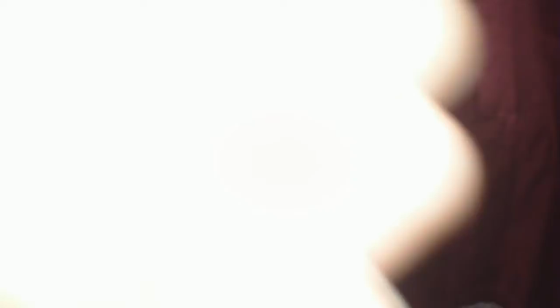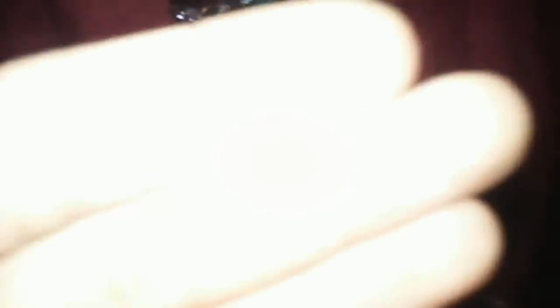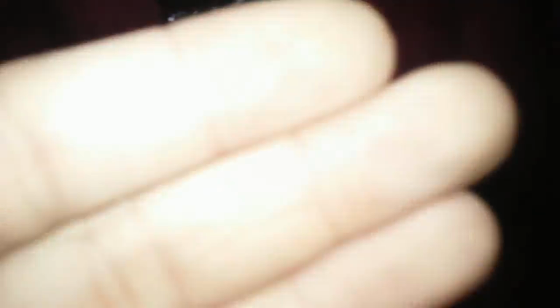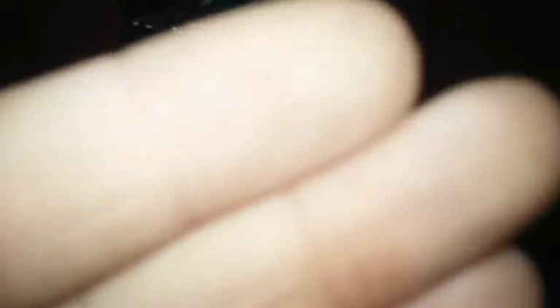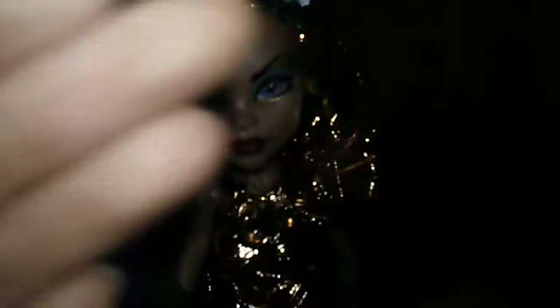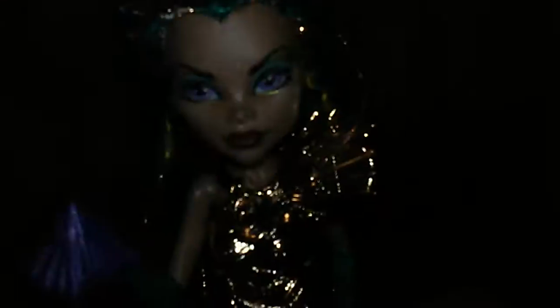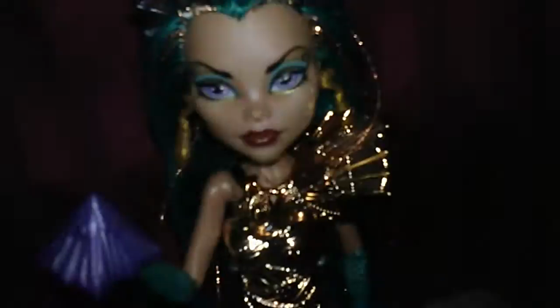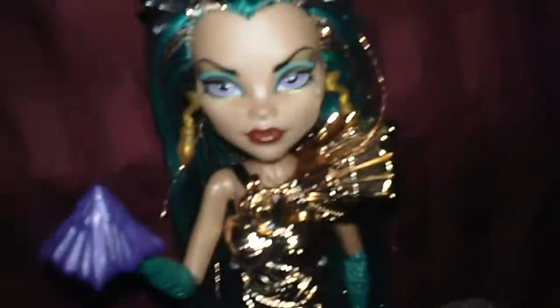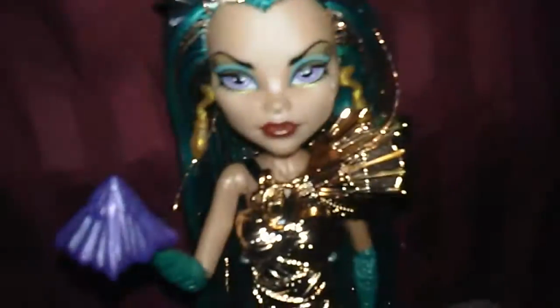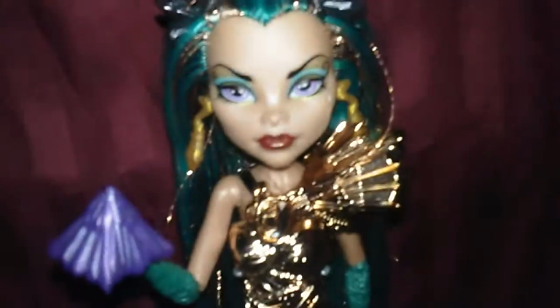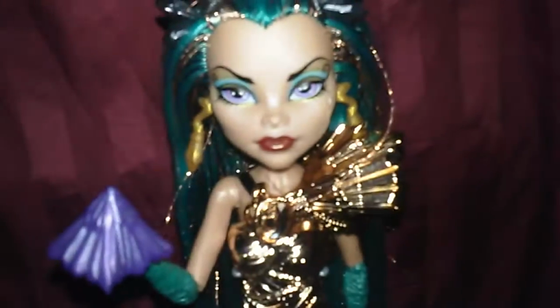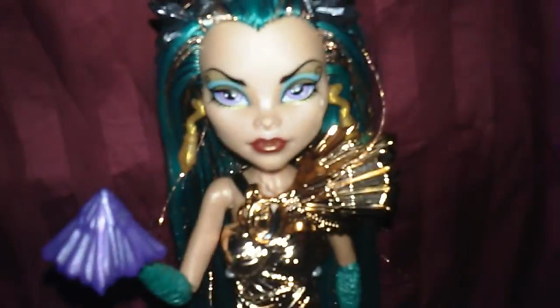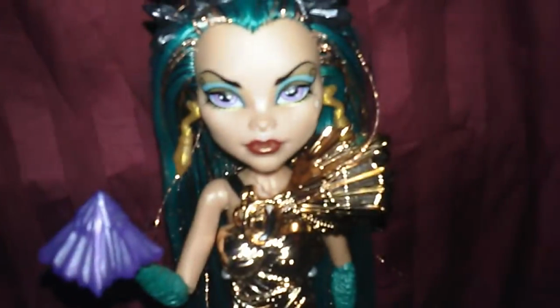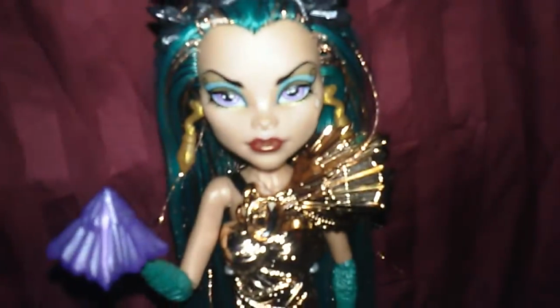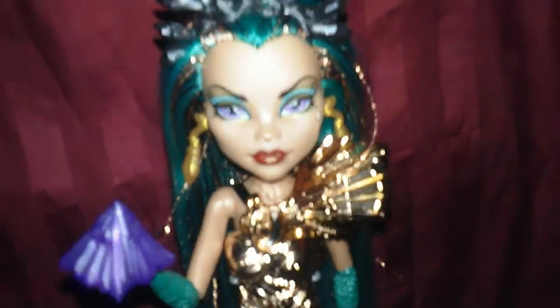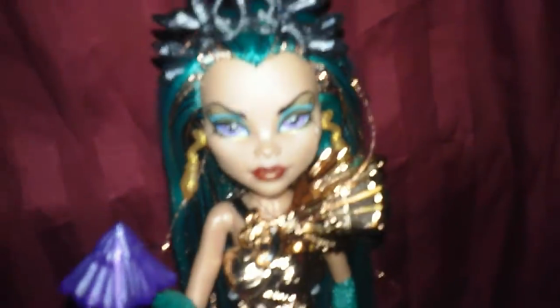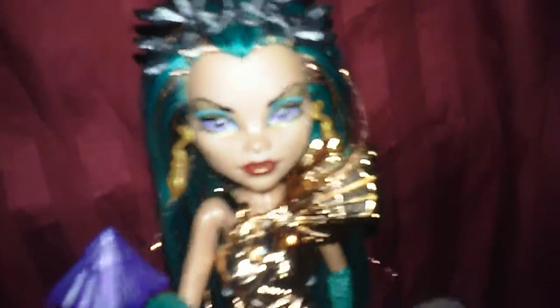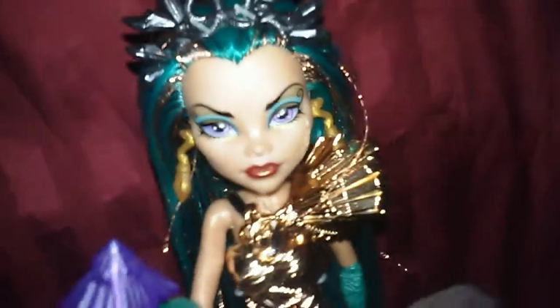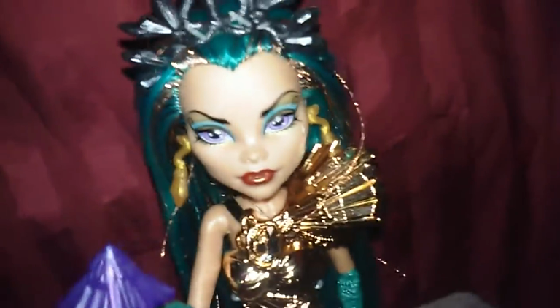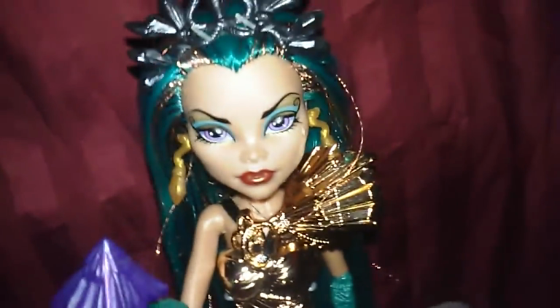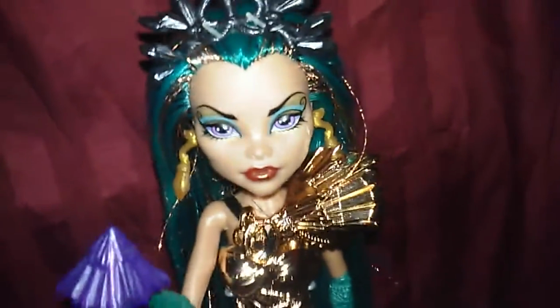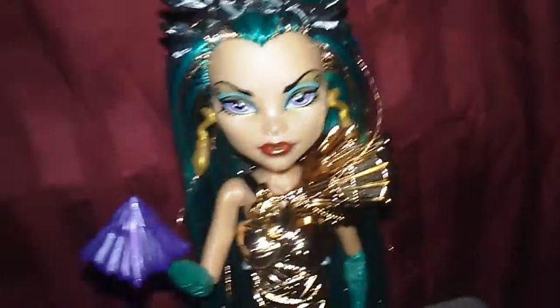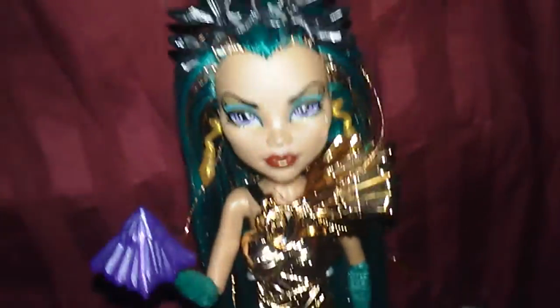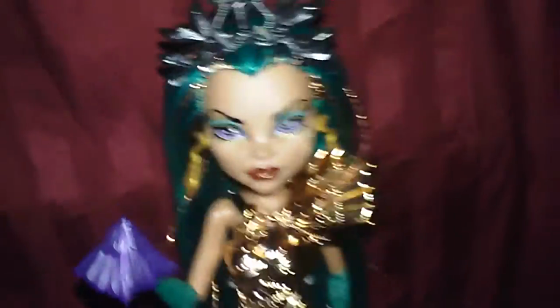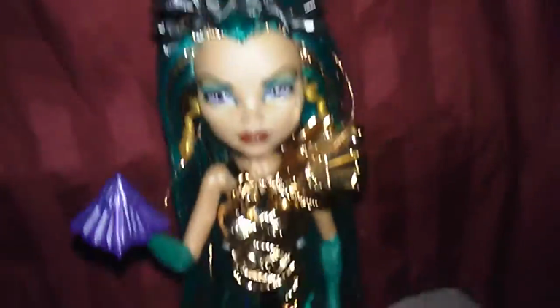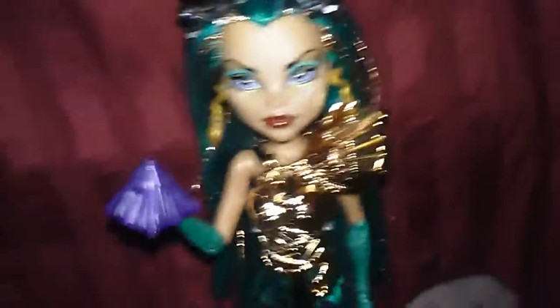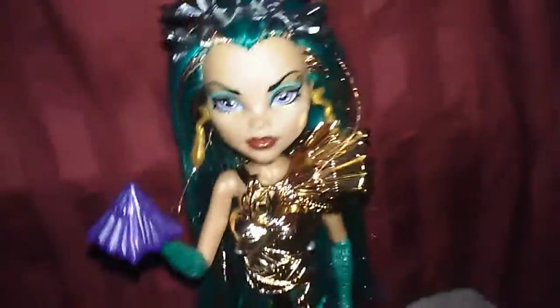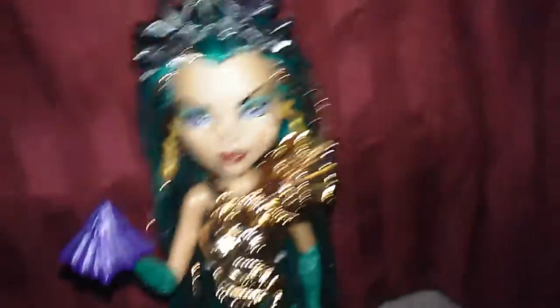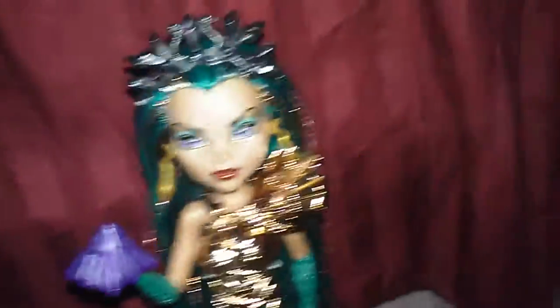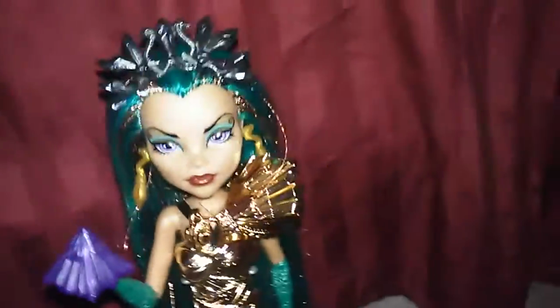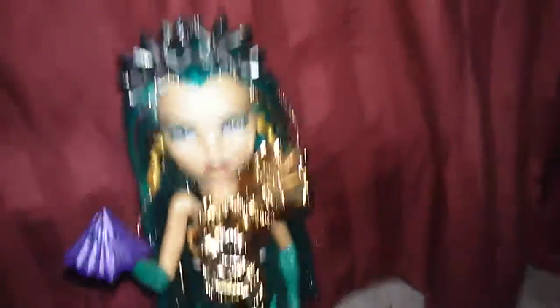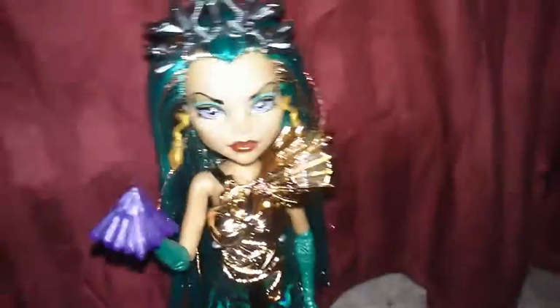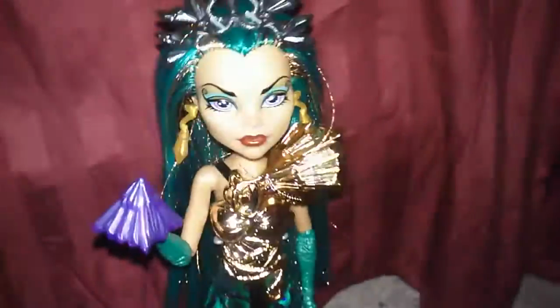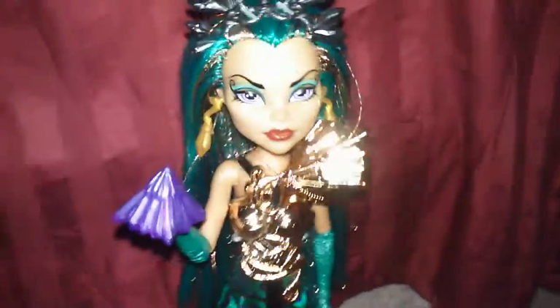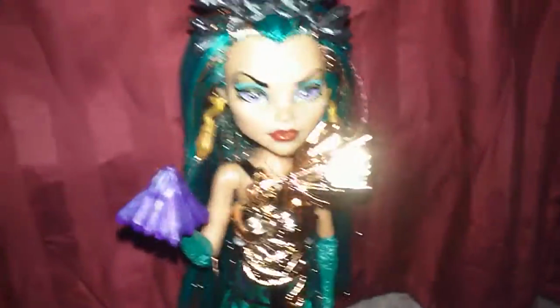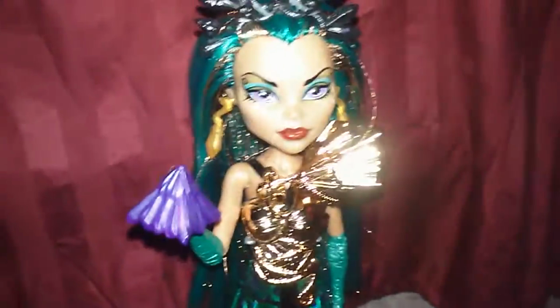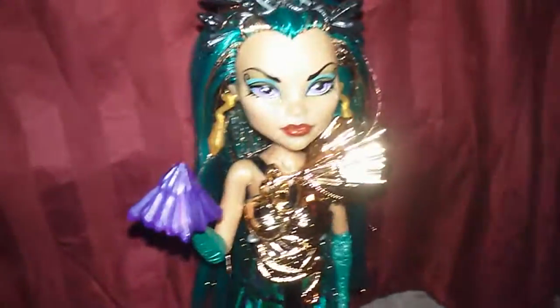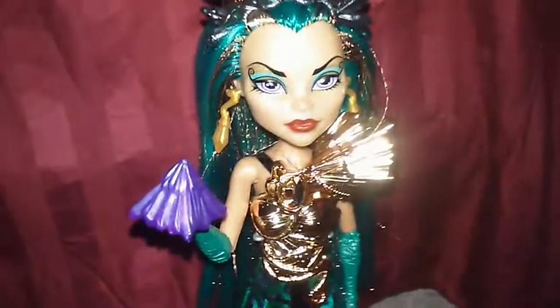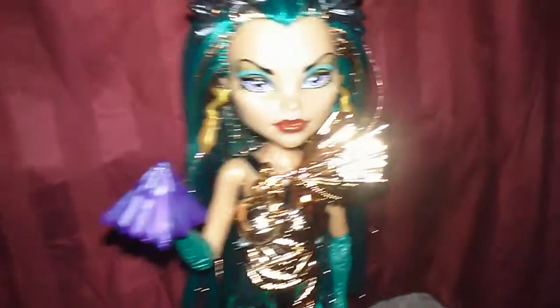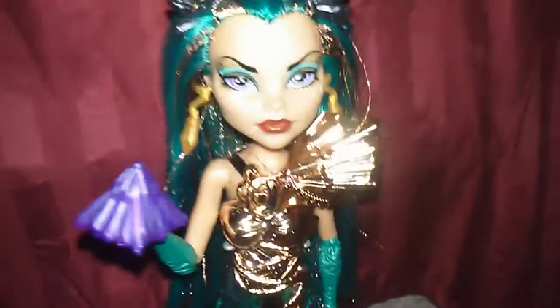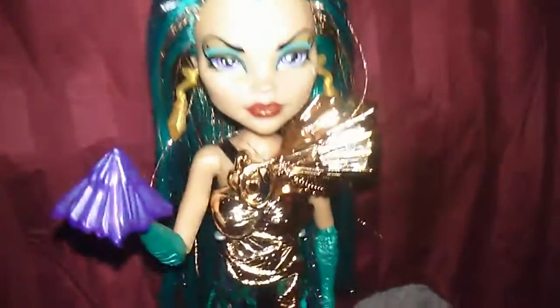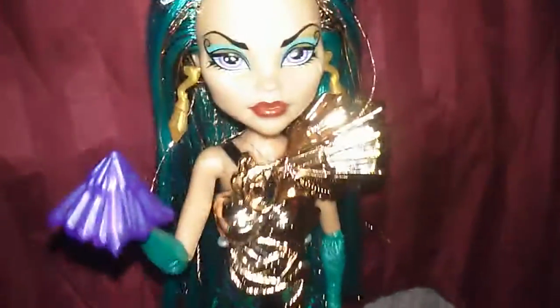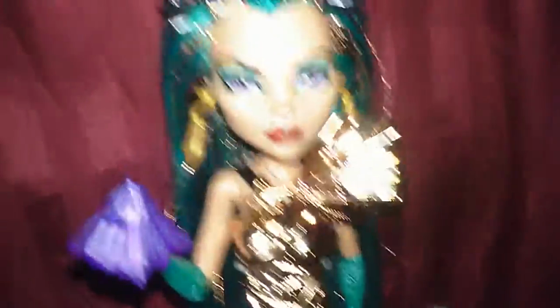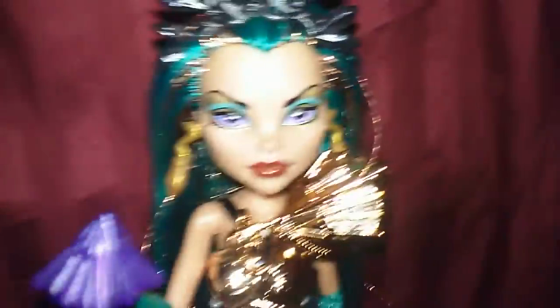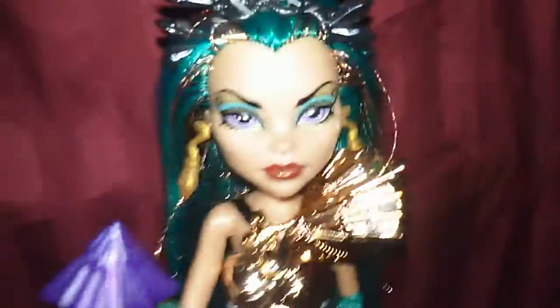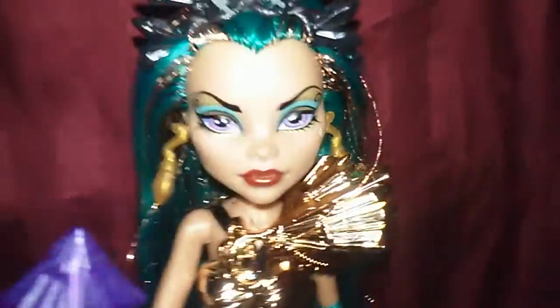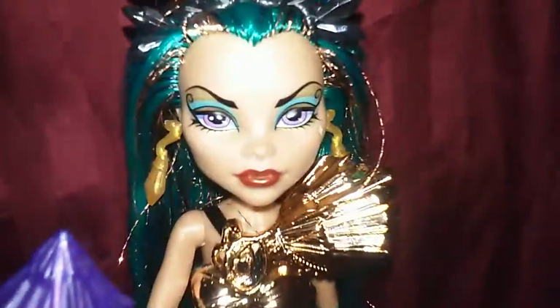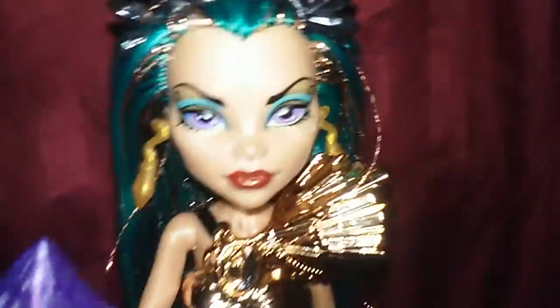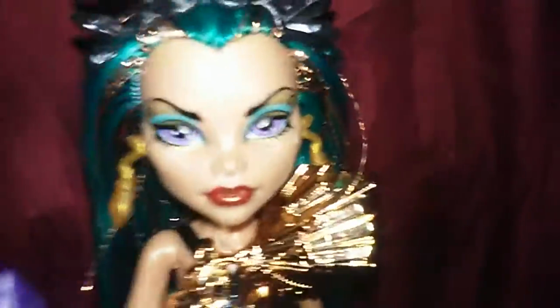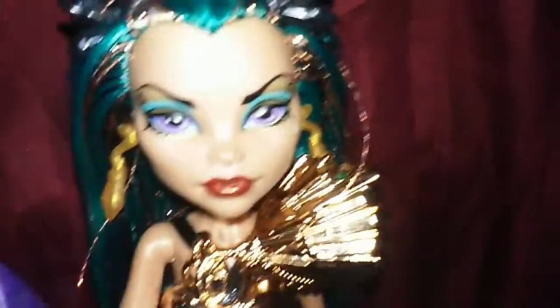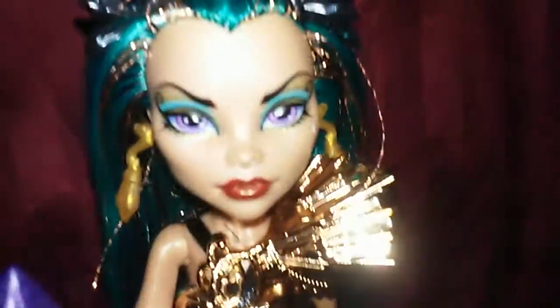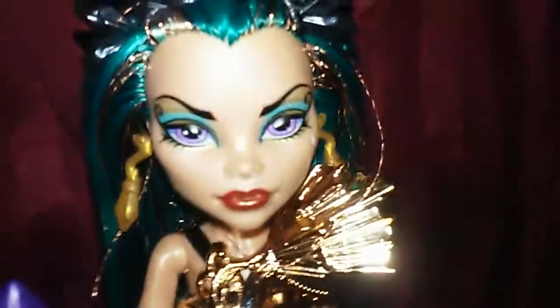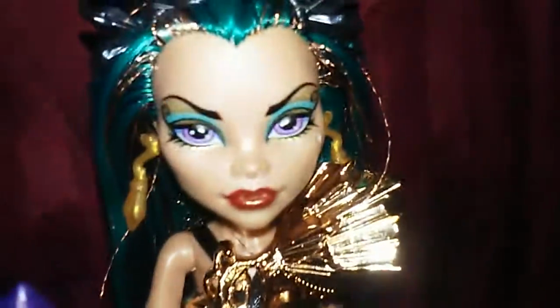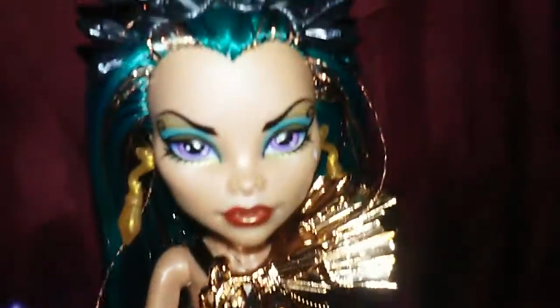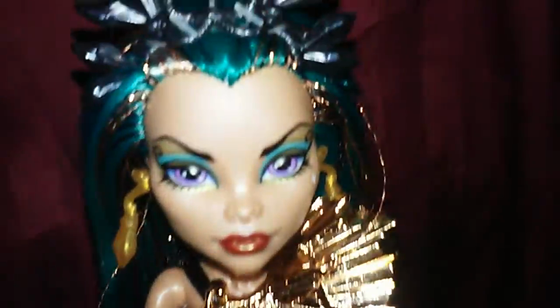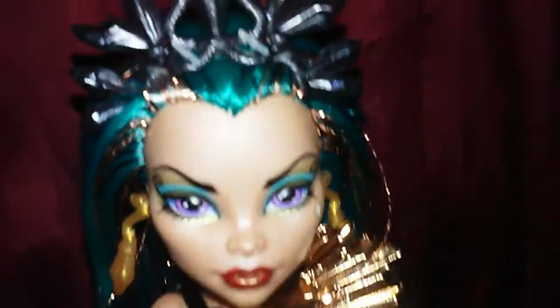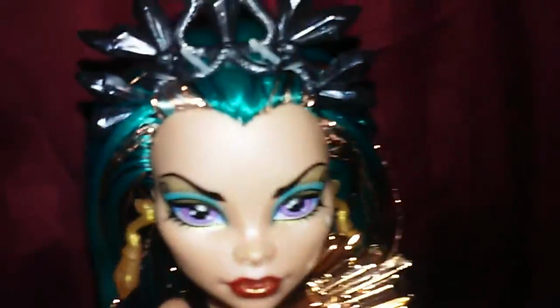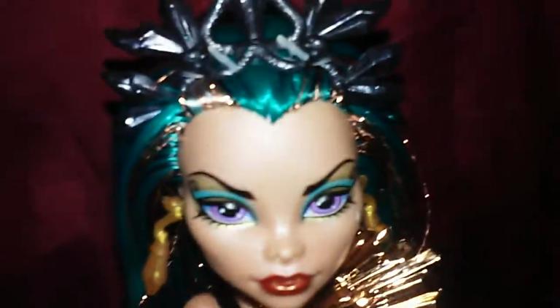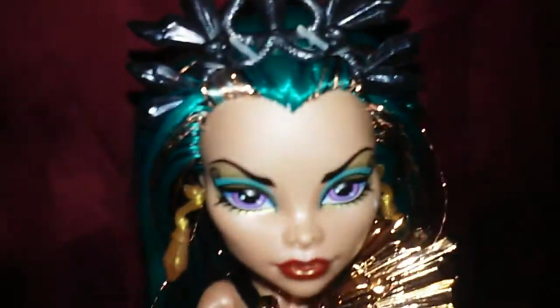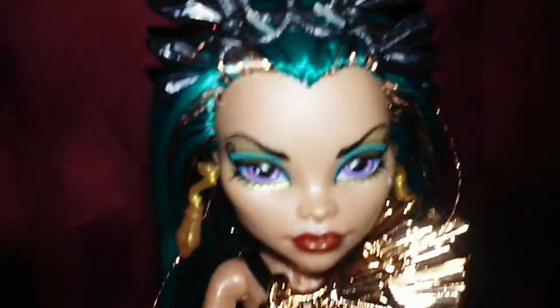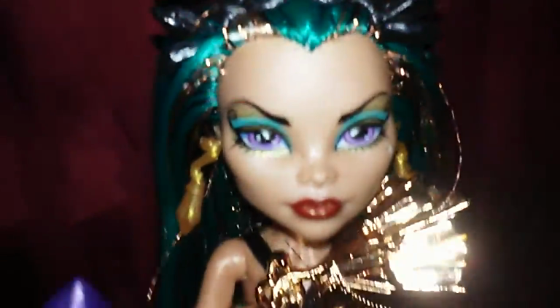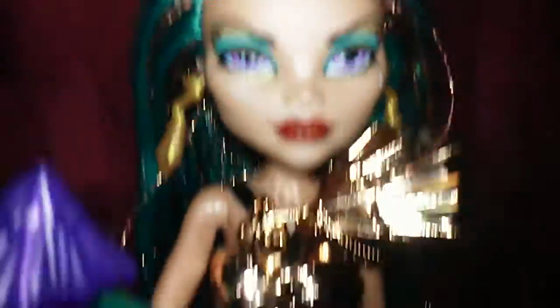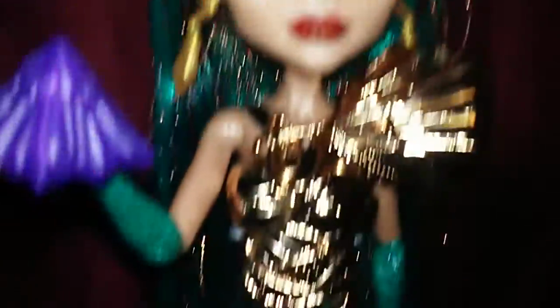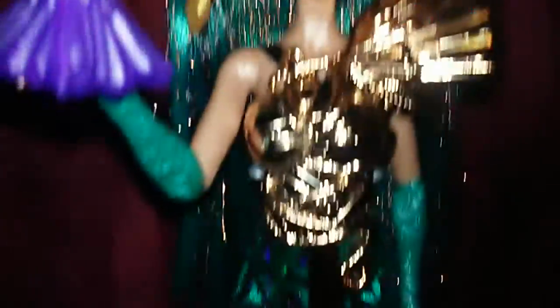Hey guys, it's EAH over here today. I'm going to be doing a doll review on the Boo York, Boo York, a Monster High epic musical, Nefera de Nile.